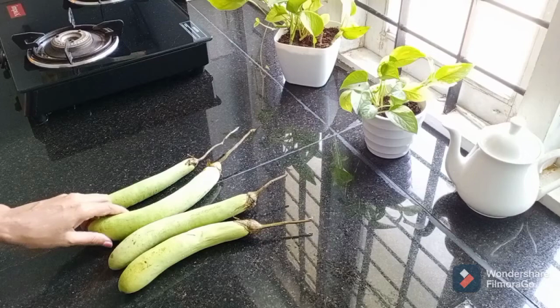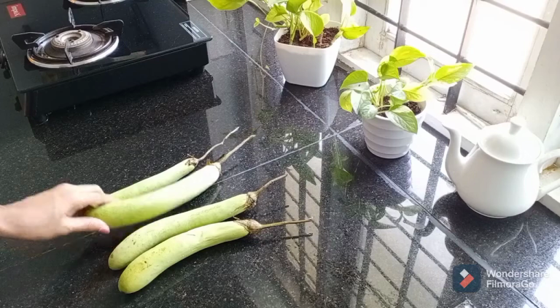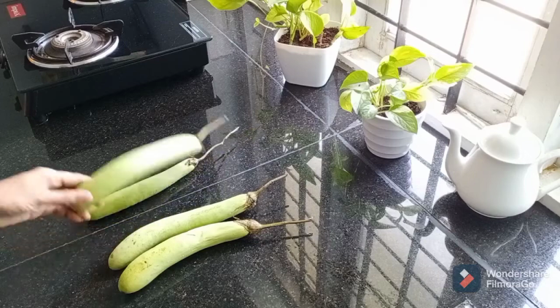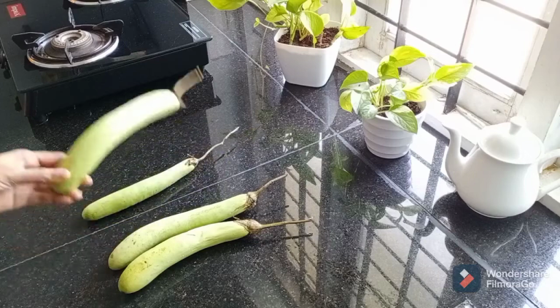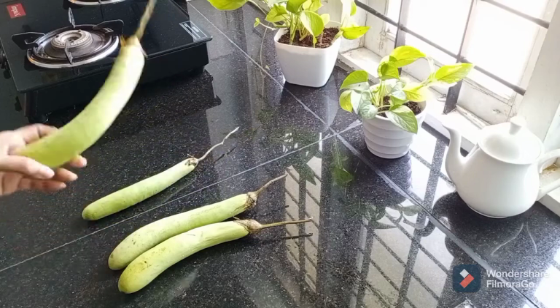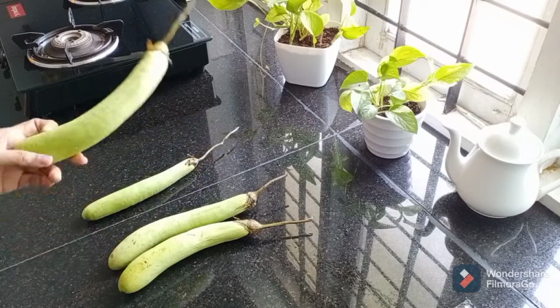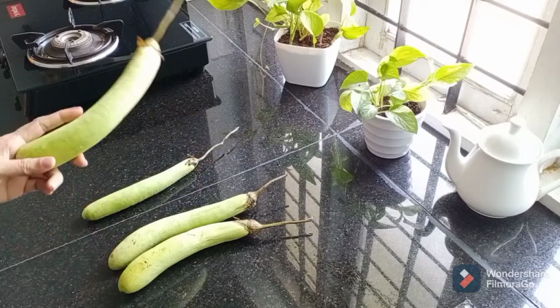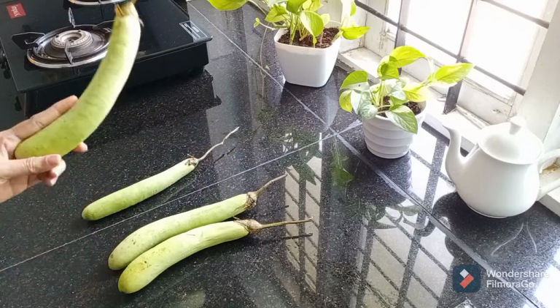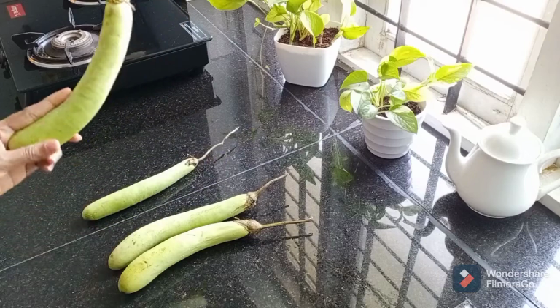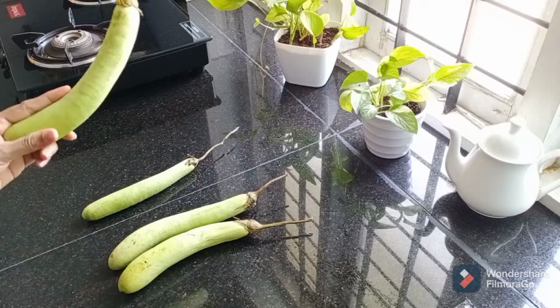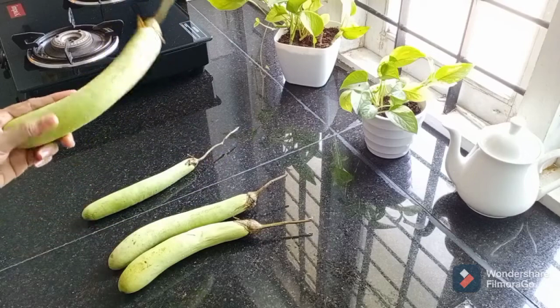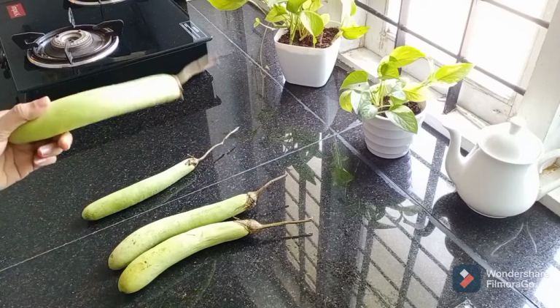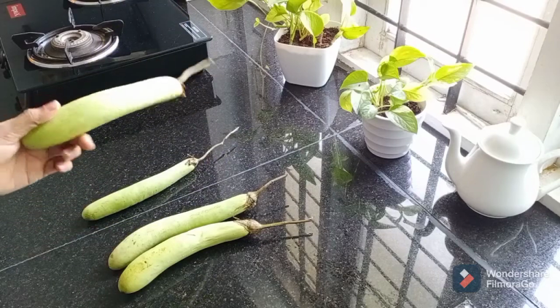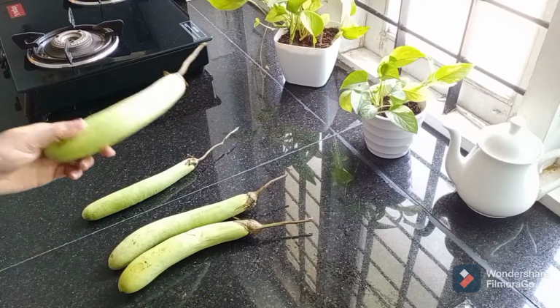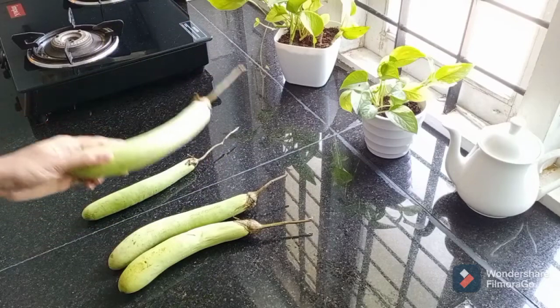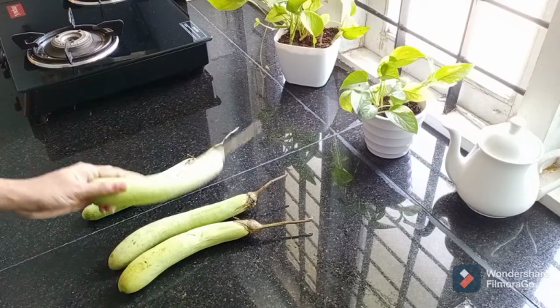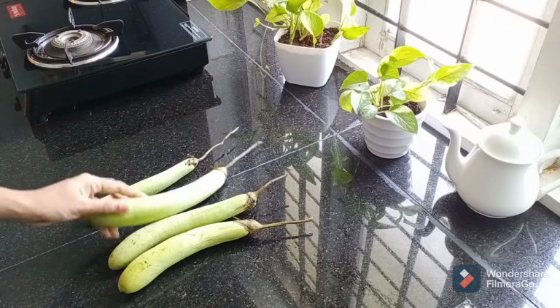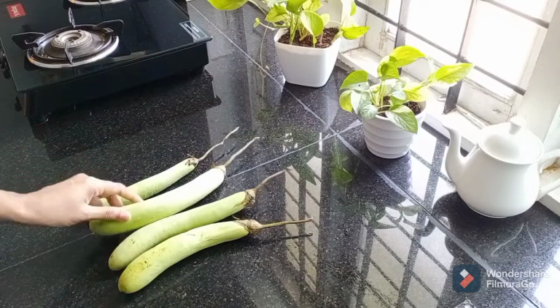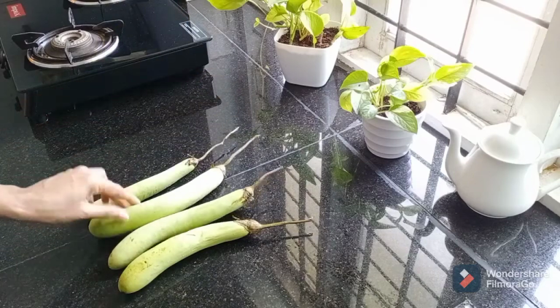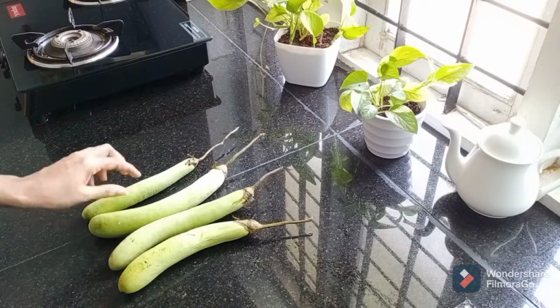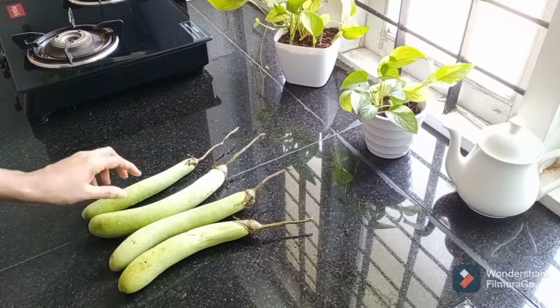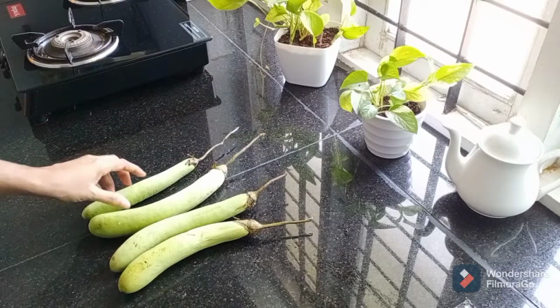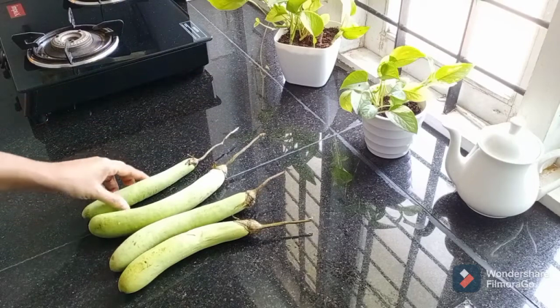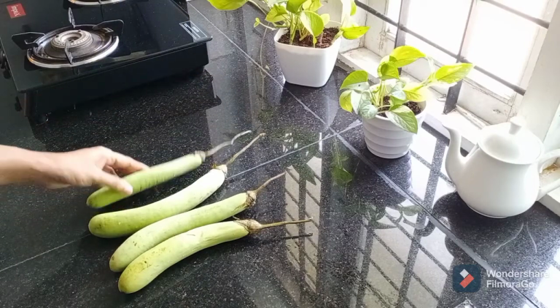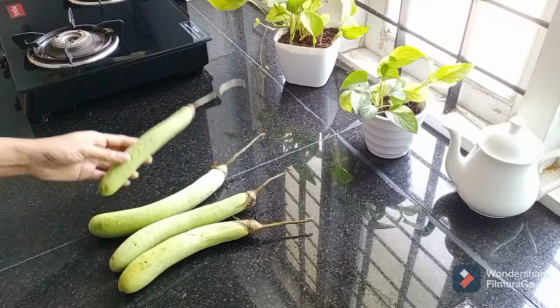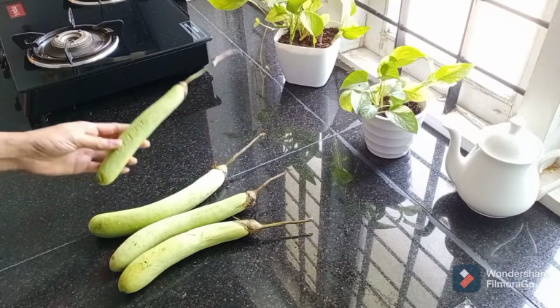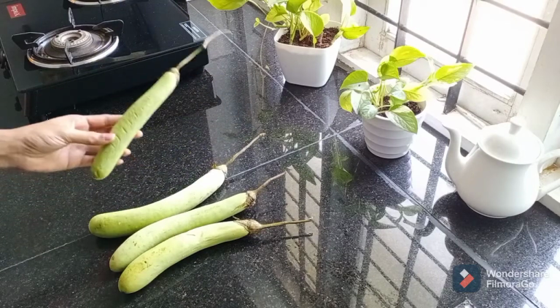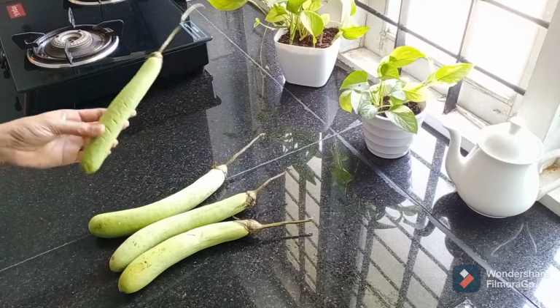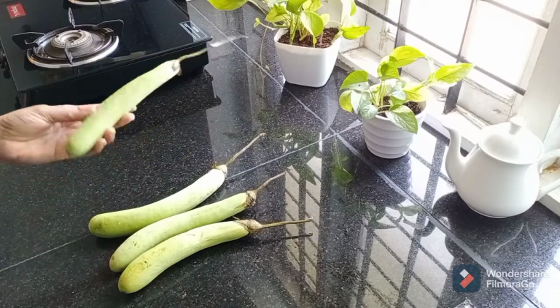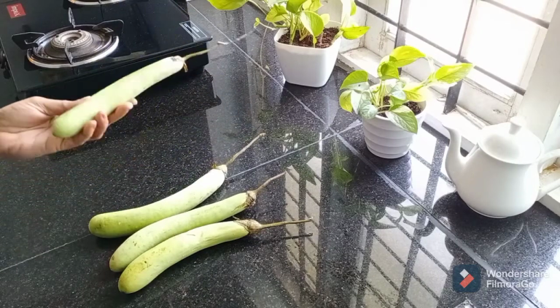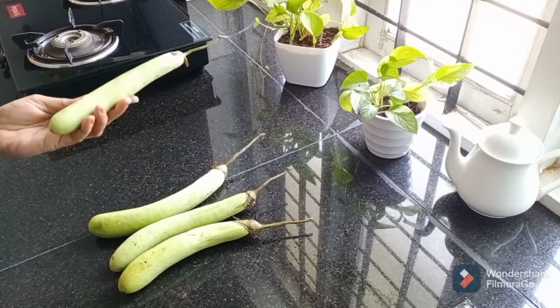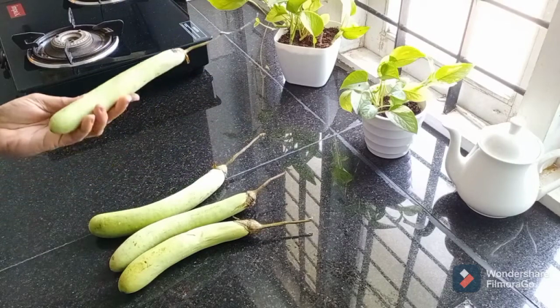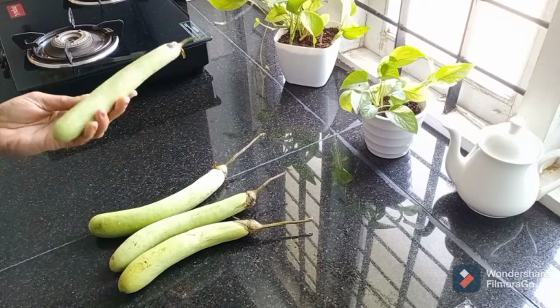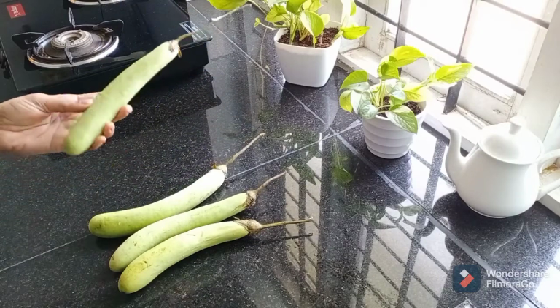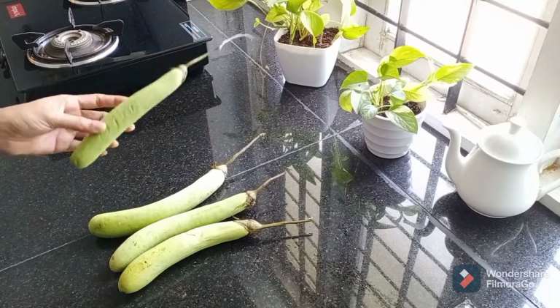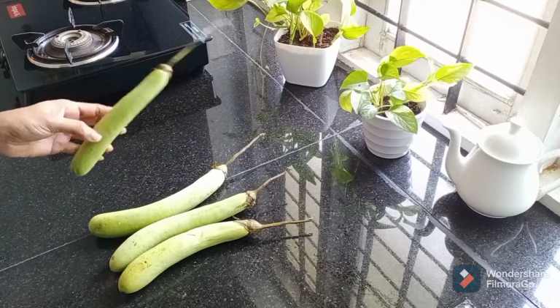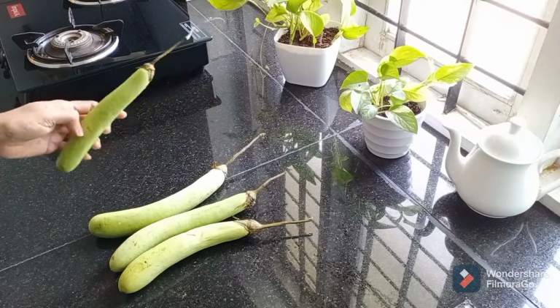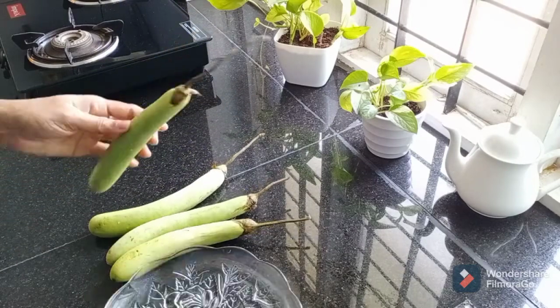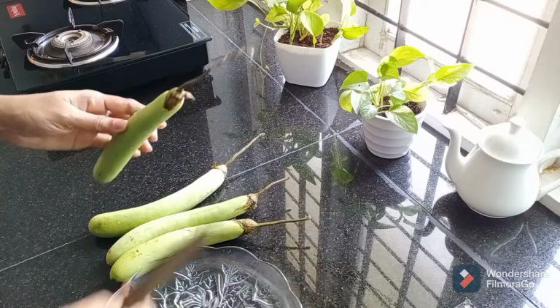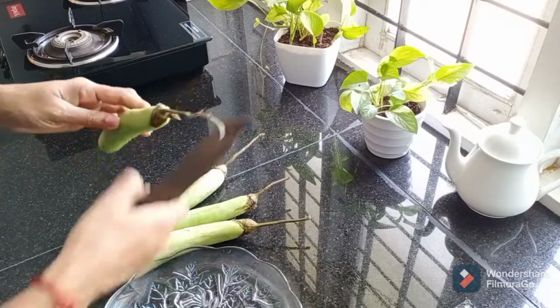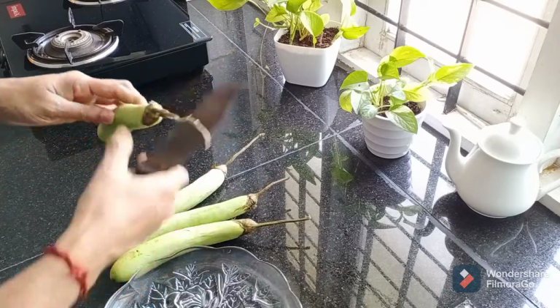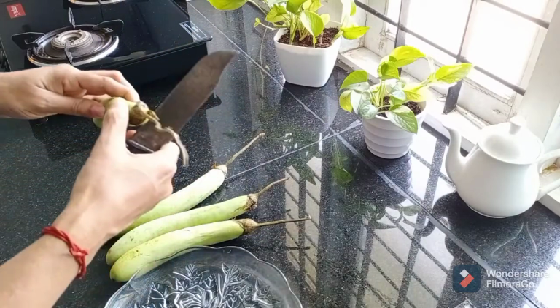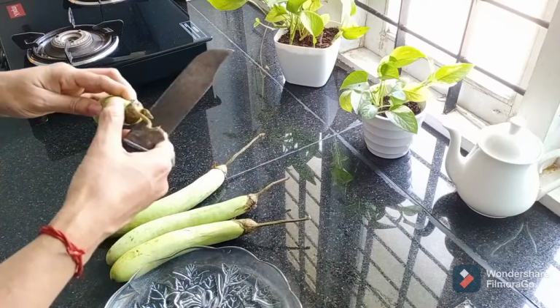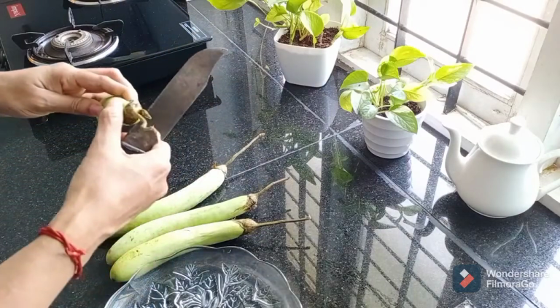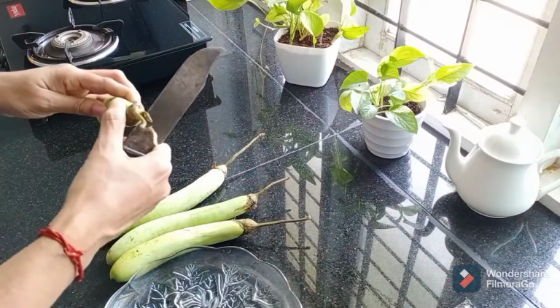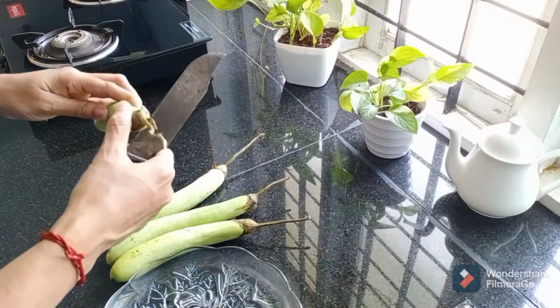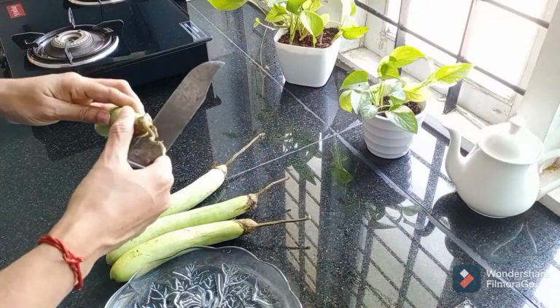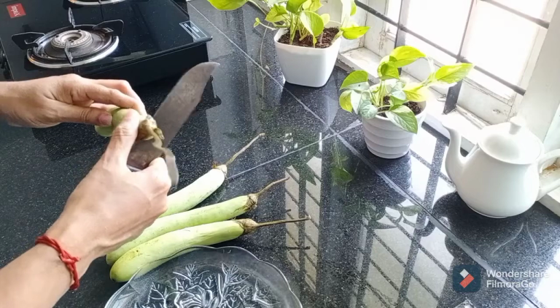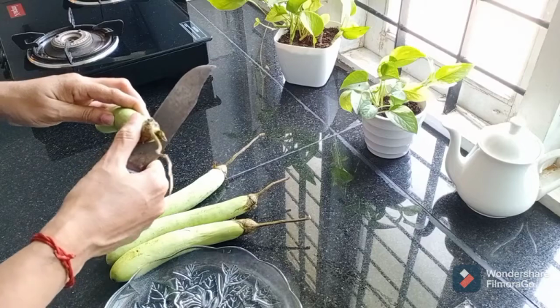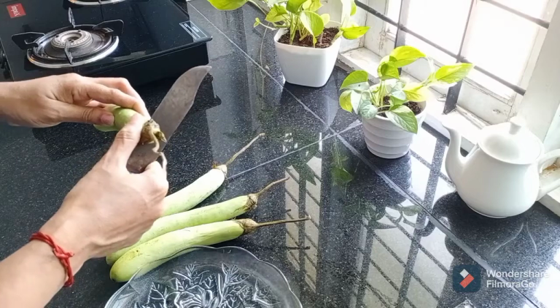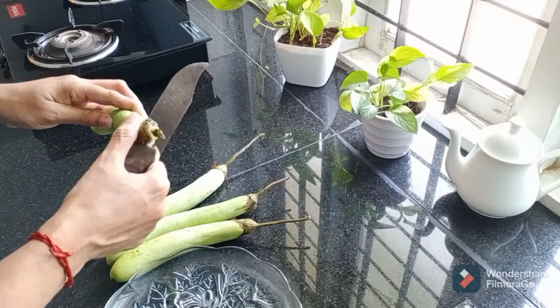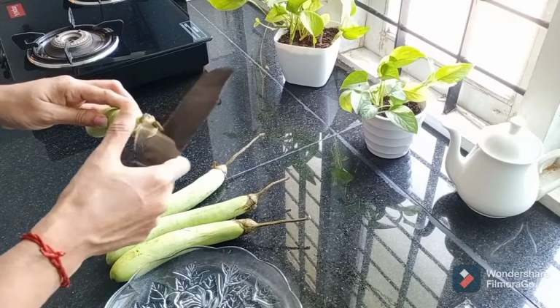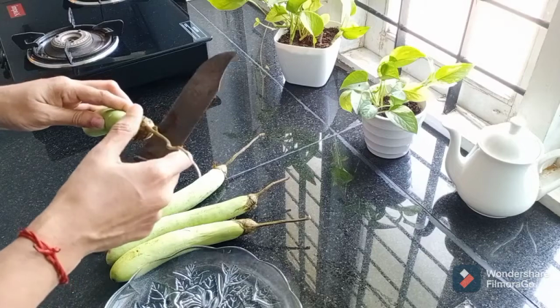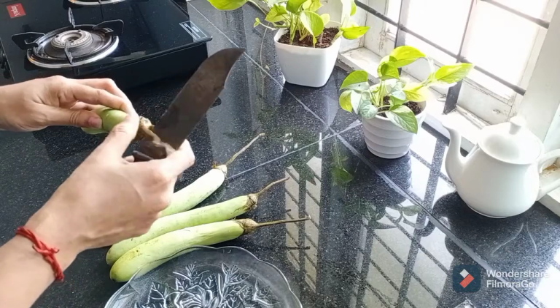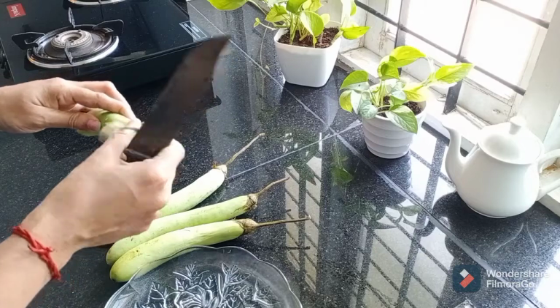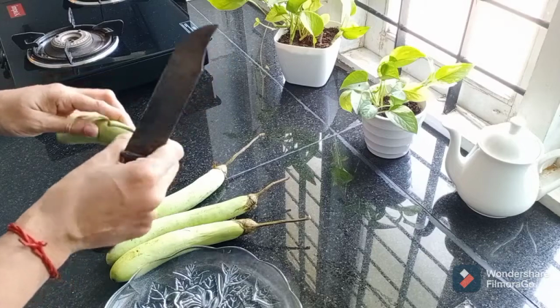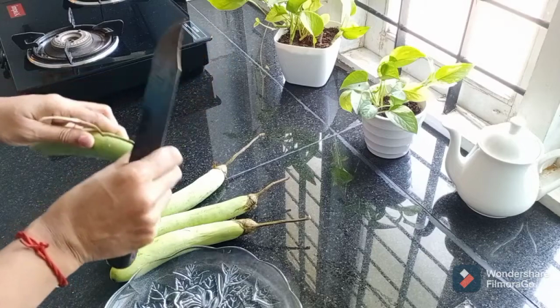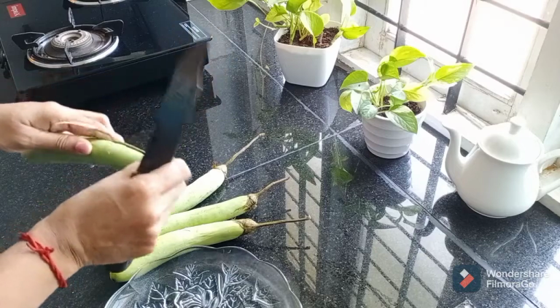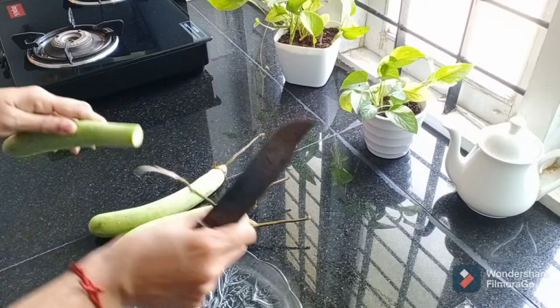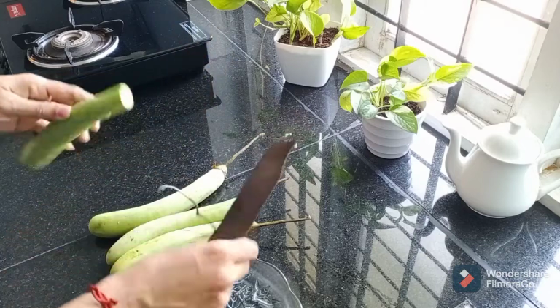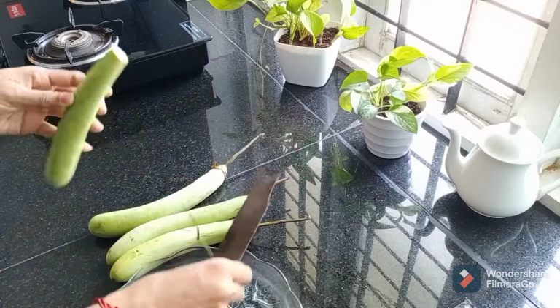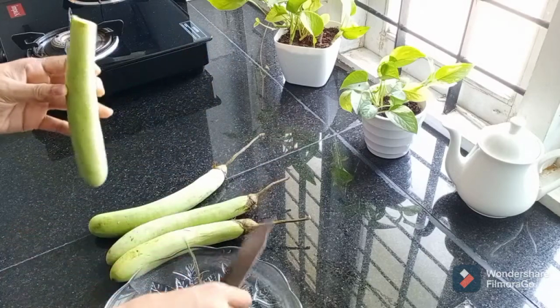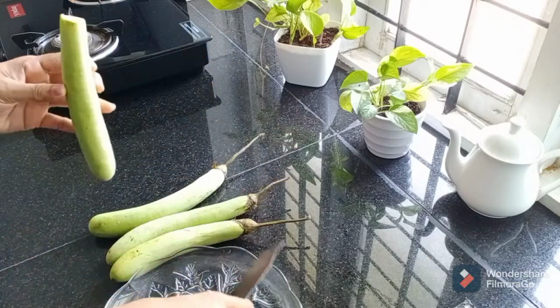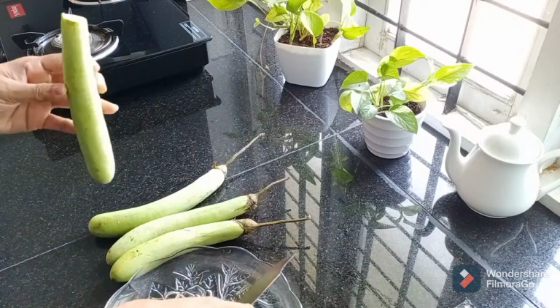Hello everyone, welcome to this video. I am going to fry 4 dishes in this video.